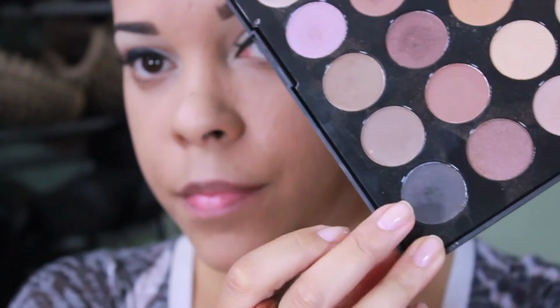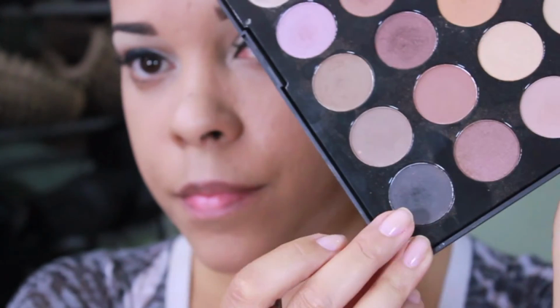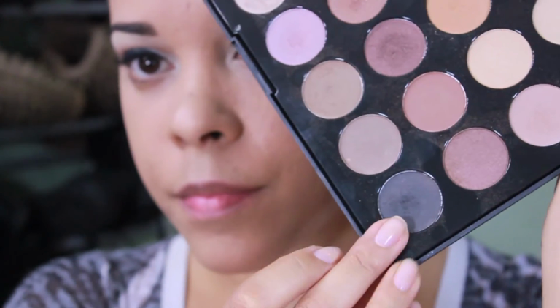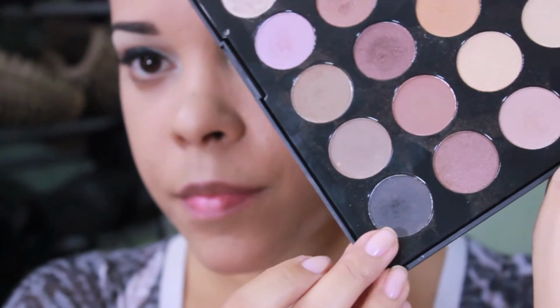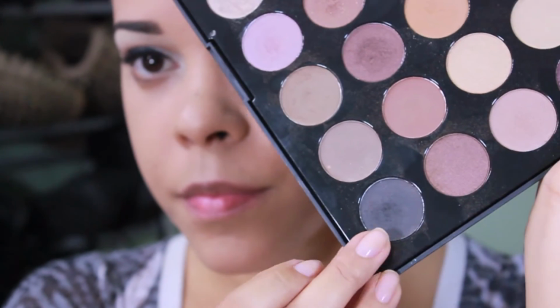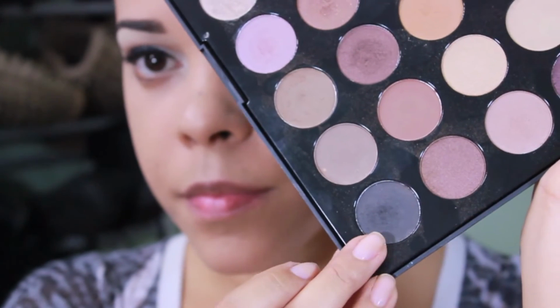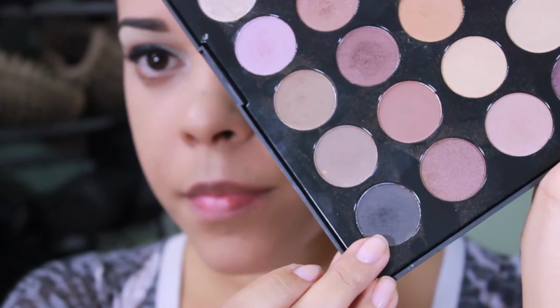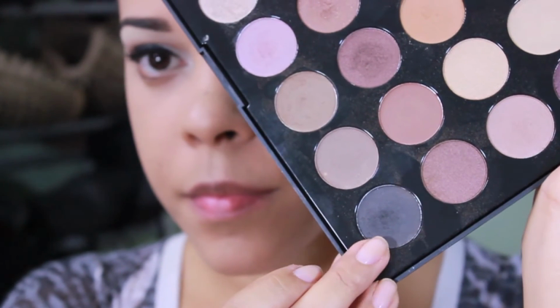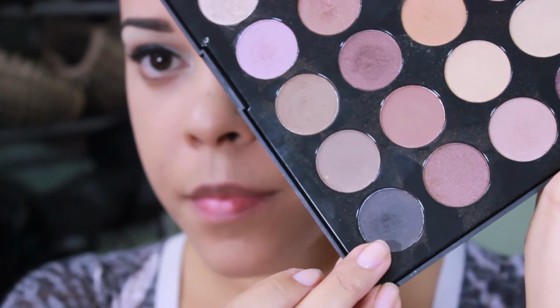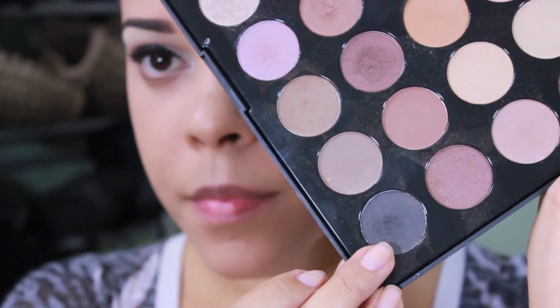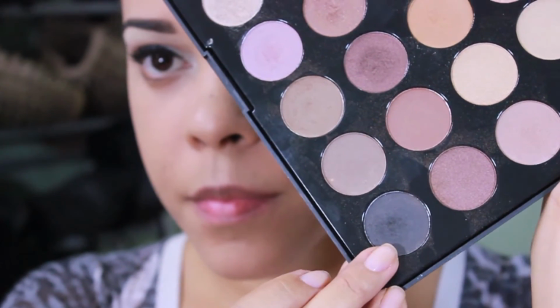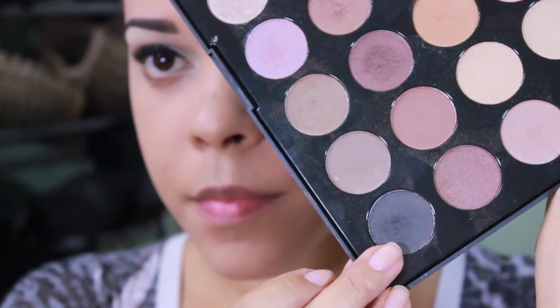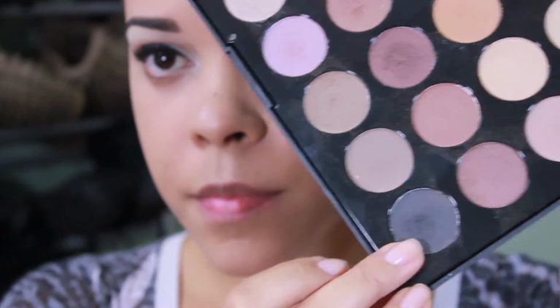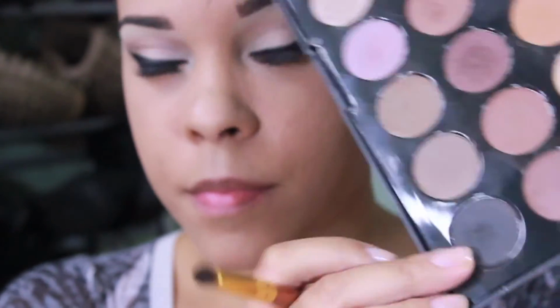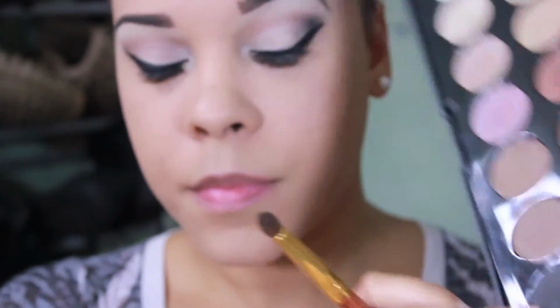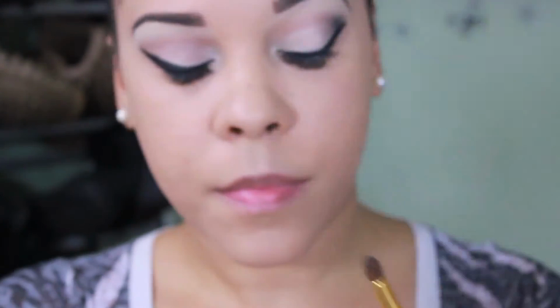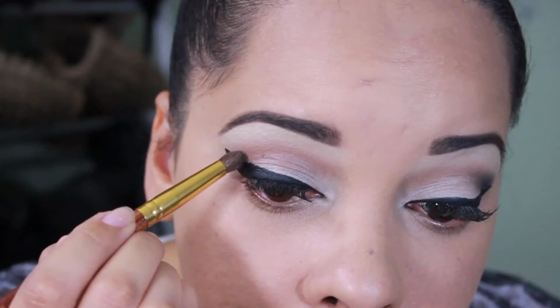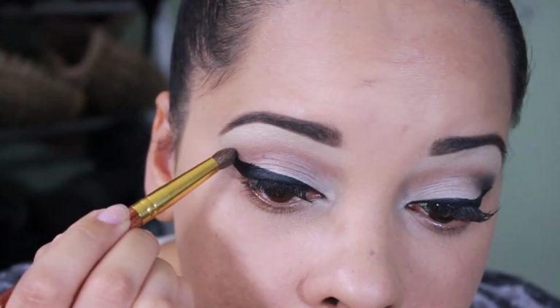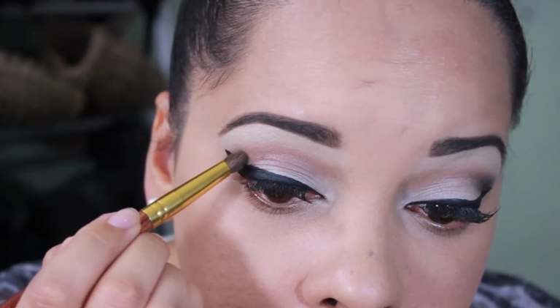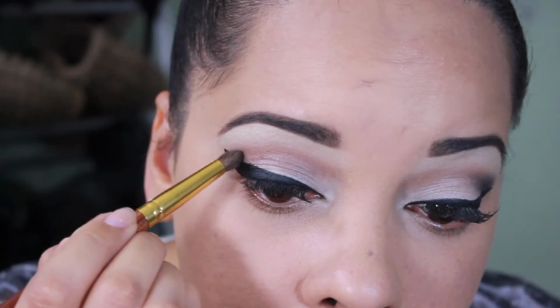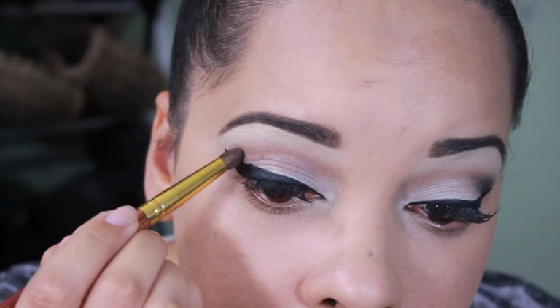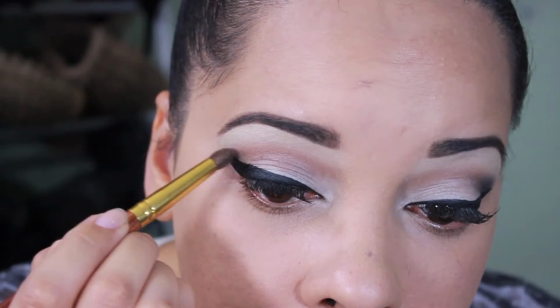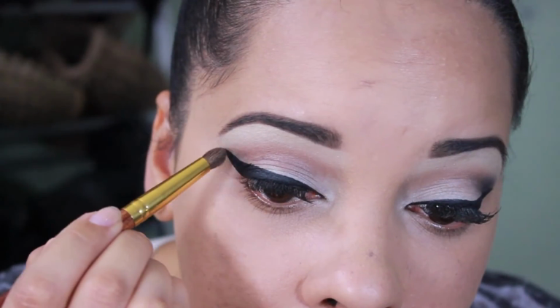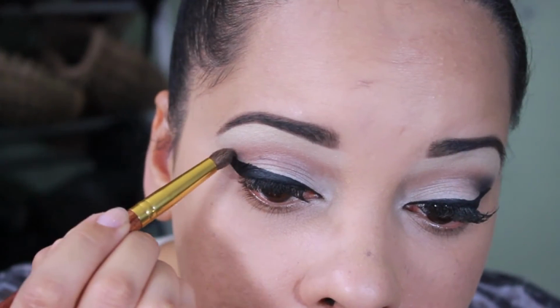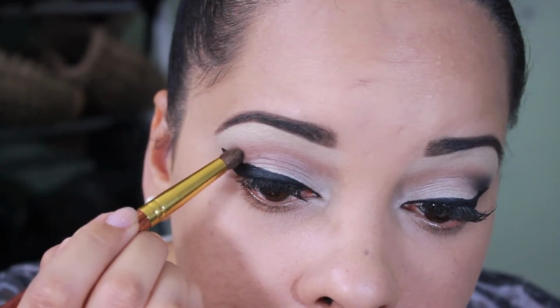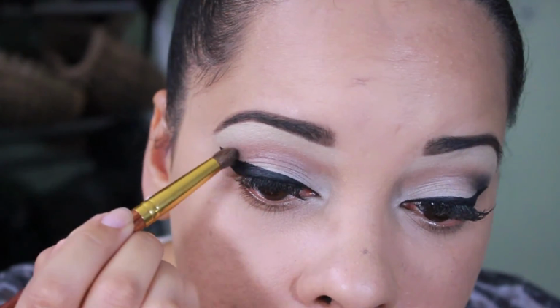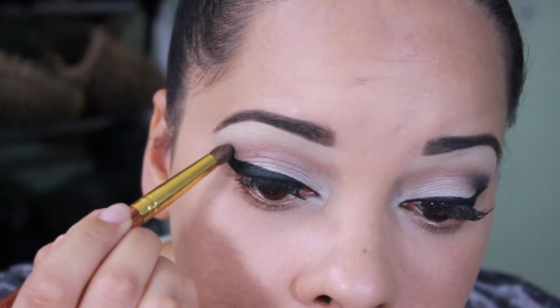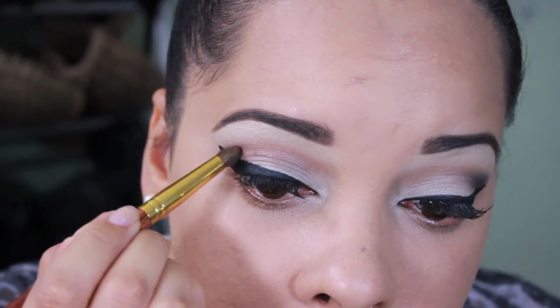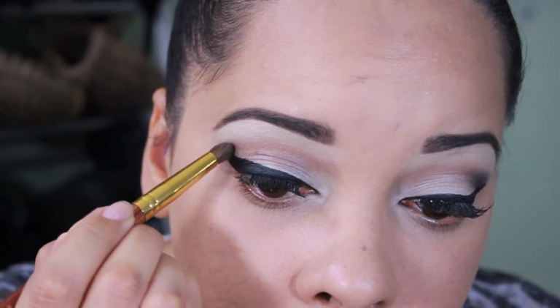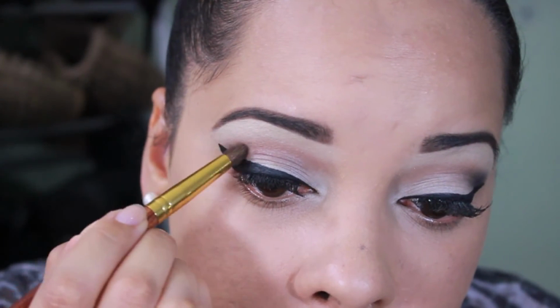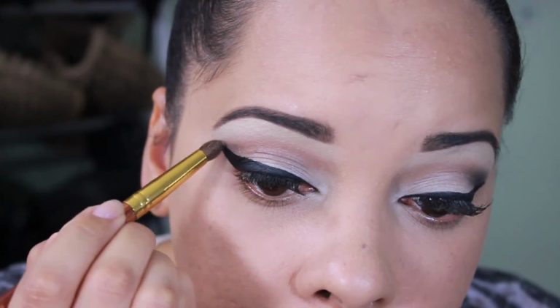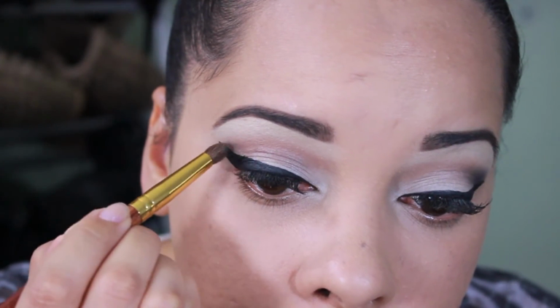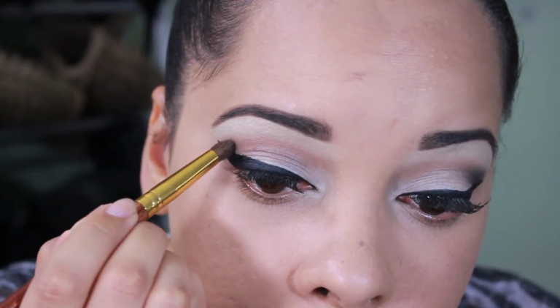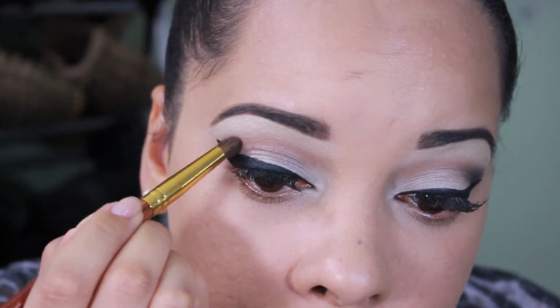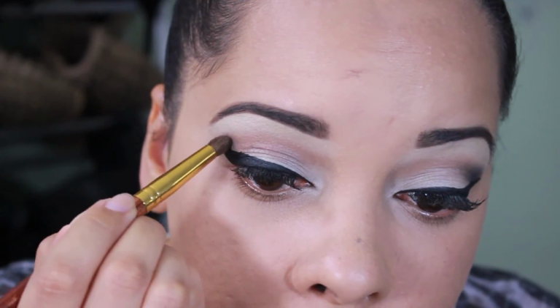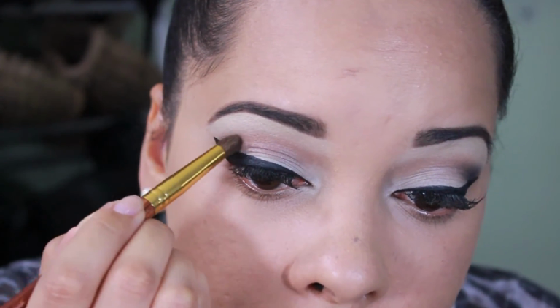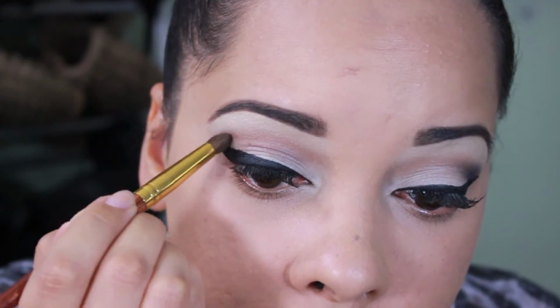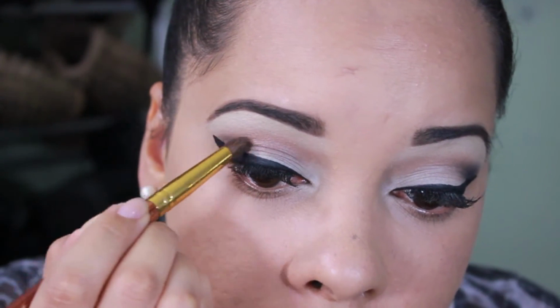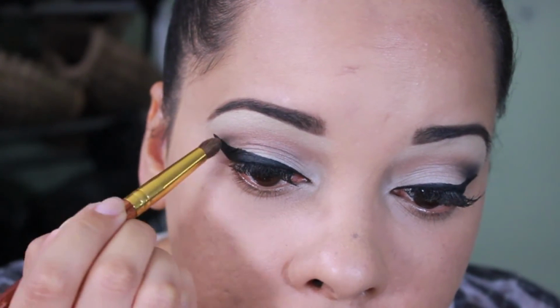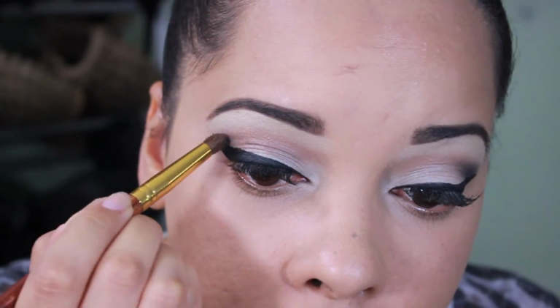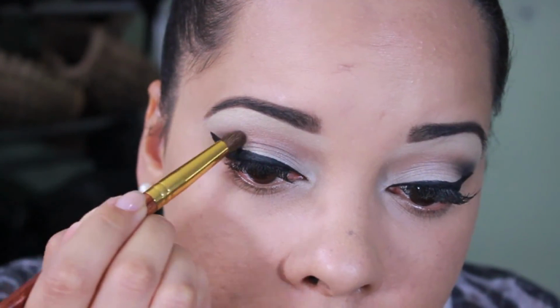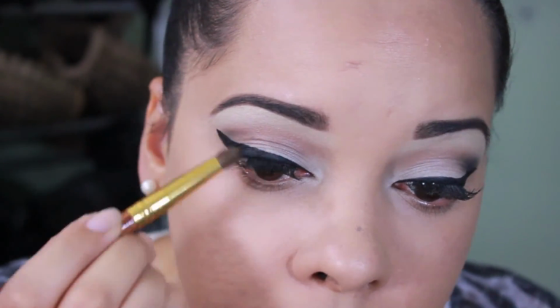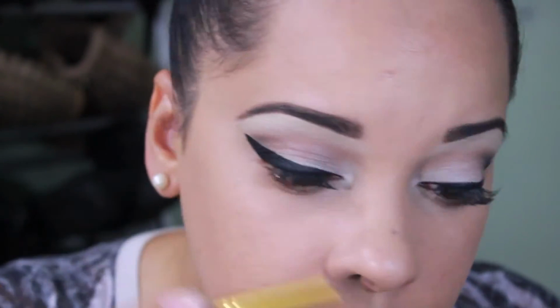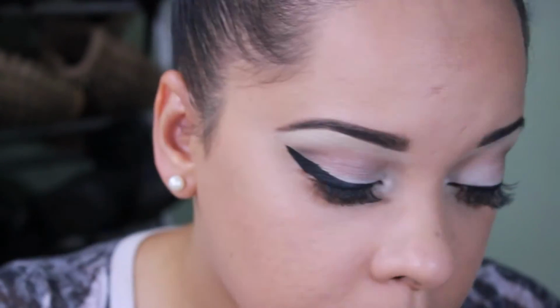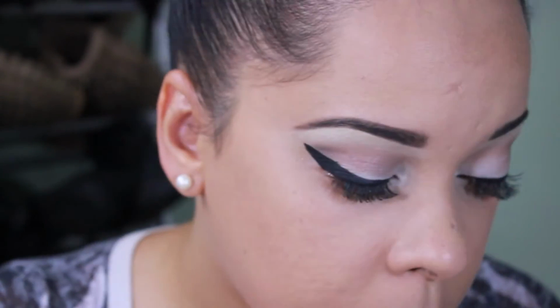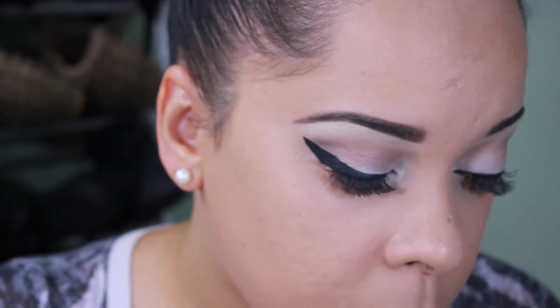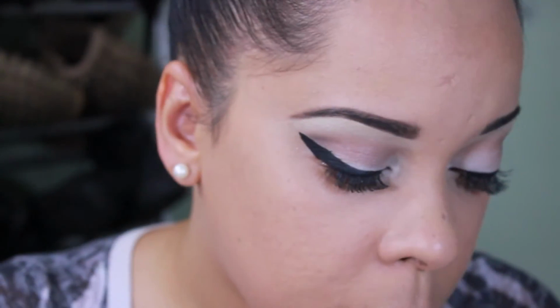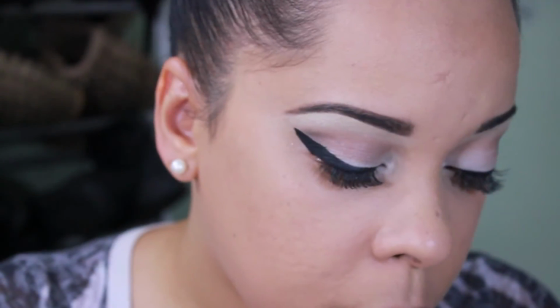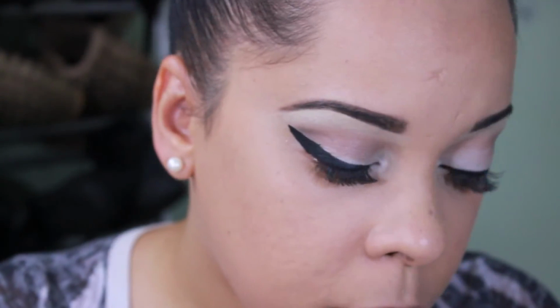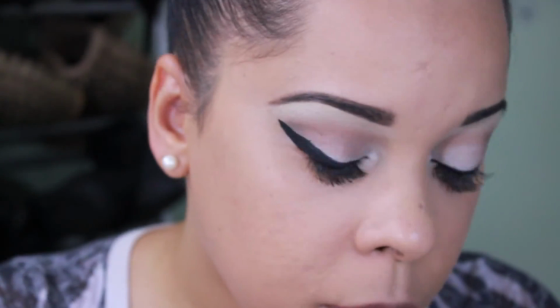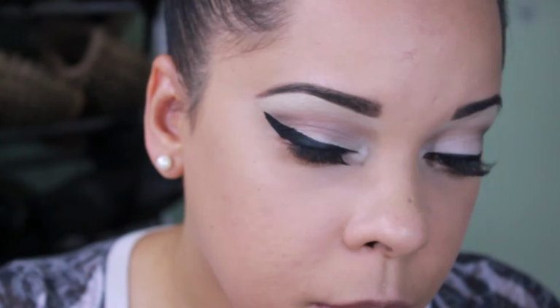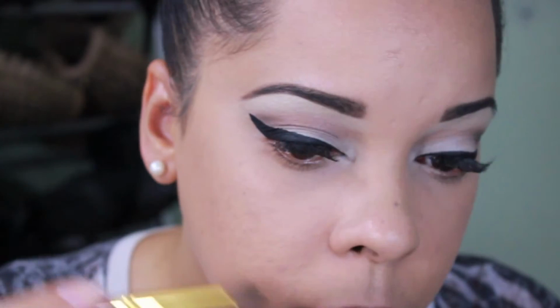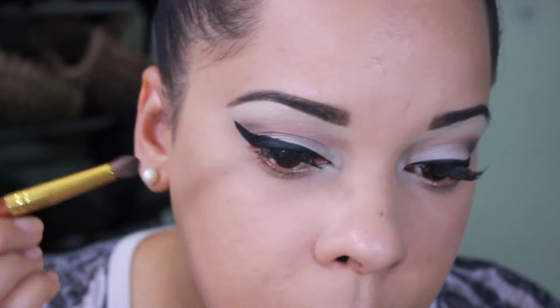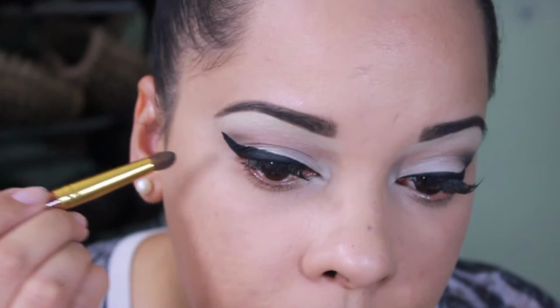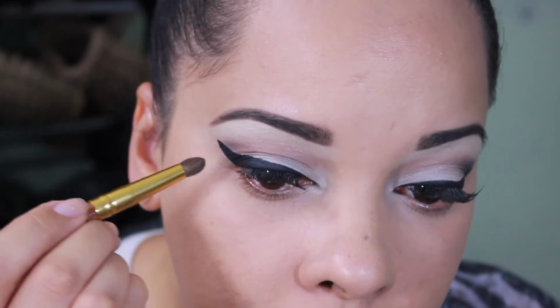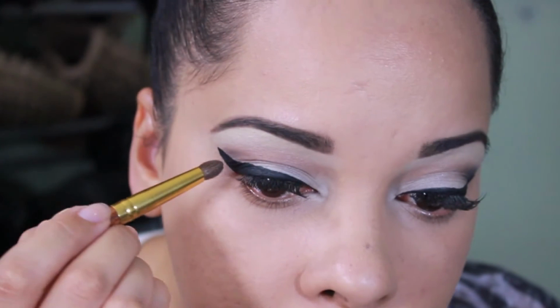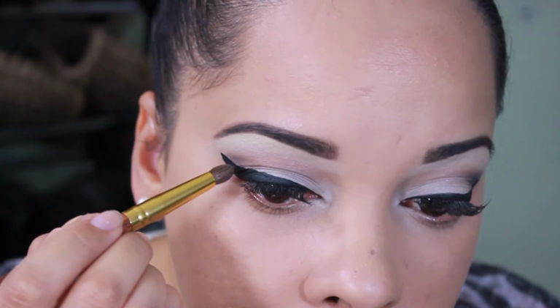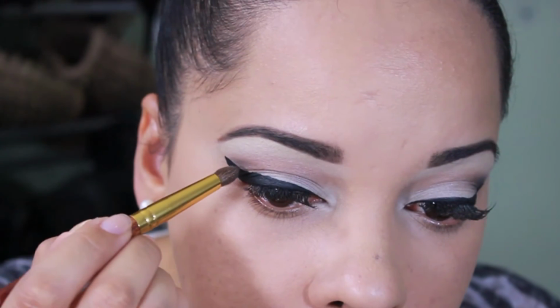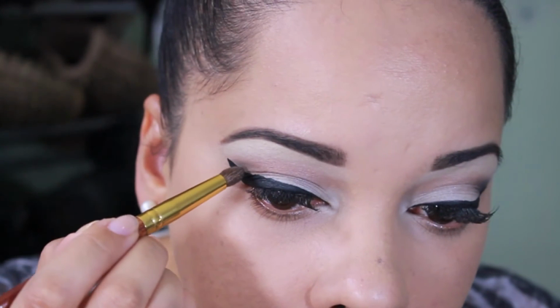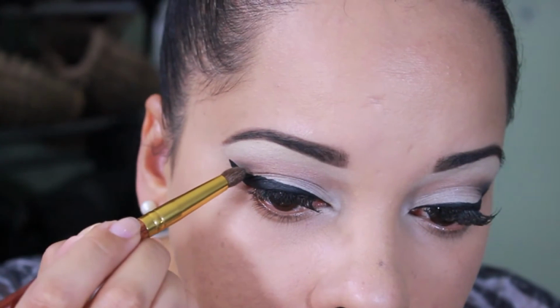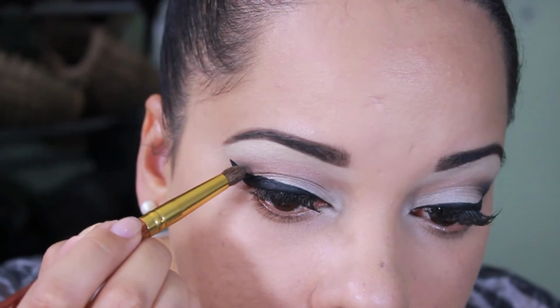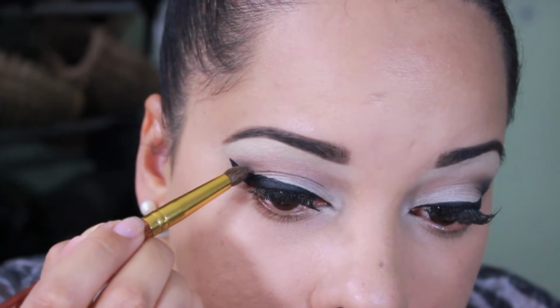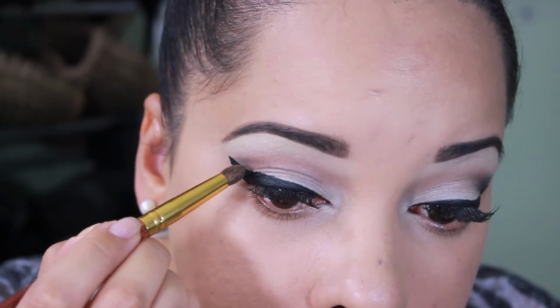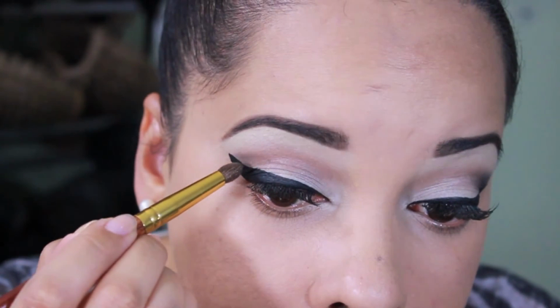After that I grabbed this black color and I apply this color with a small brush in the outer corners of my eyes to intensify that area.